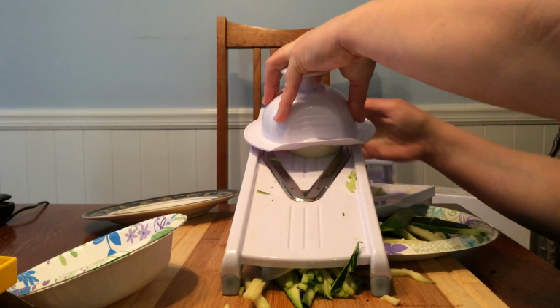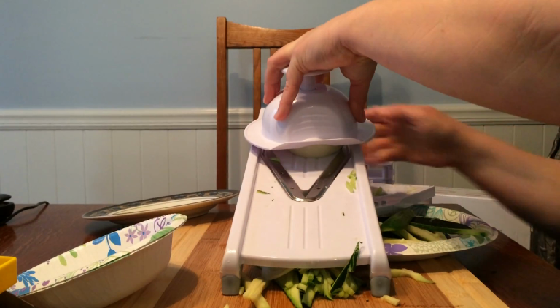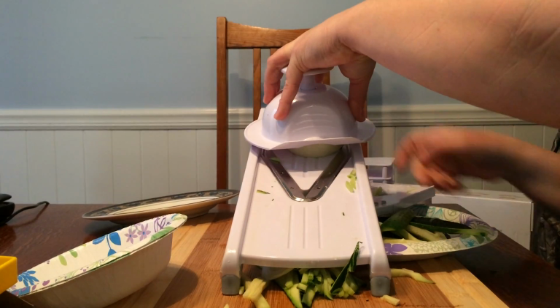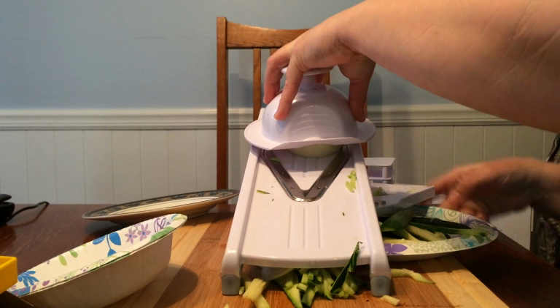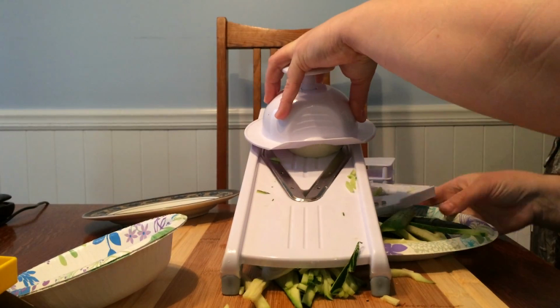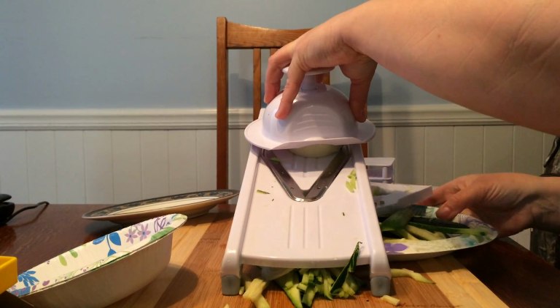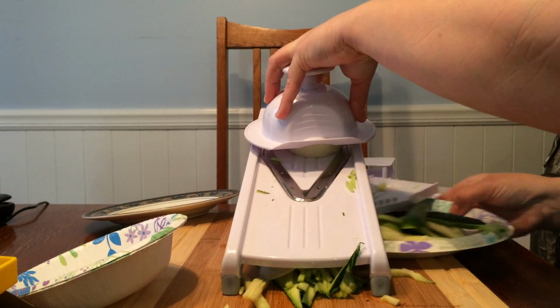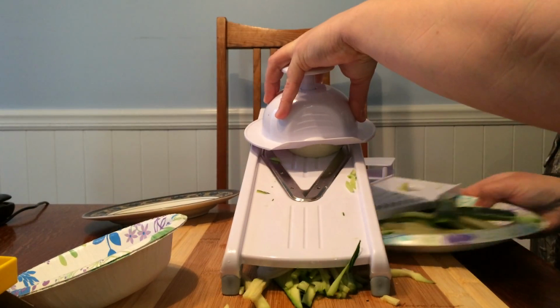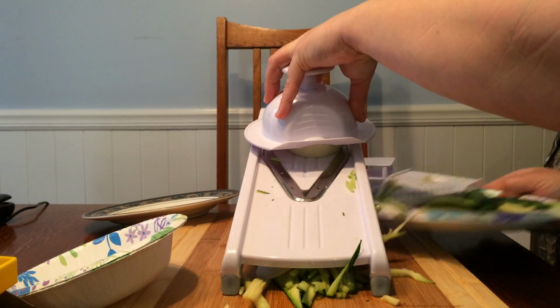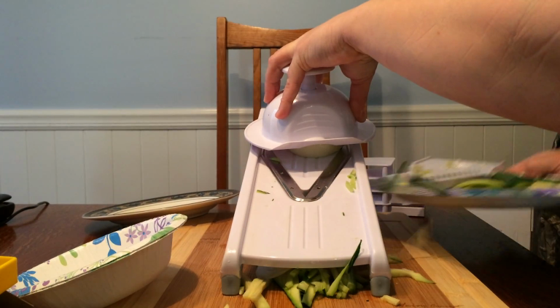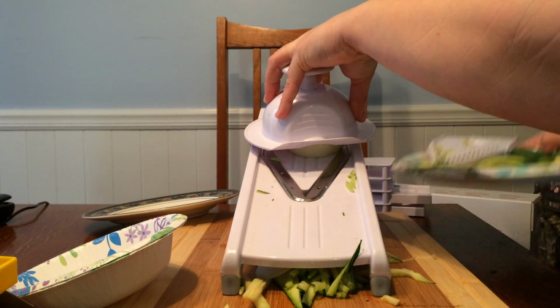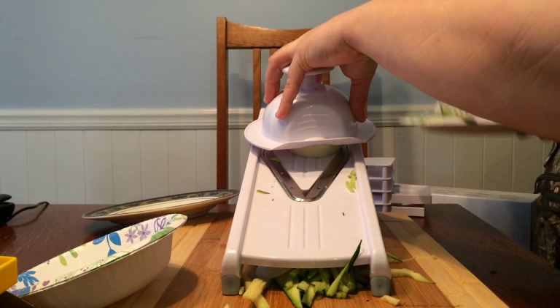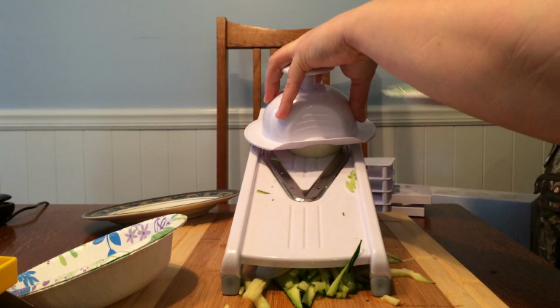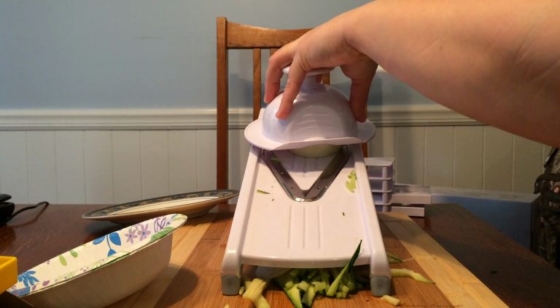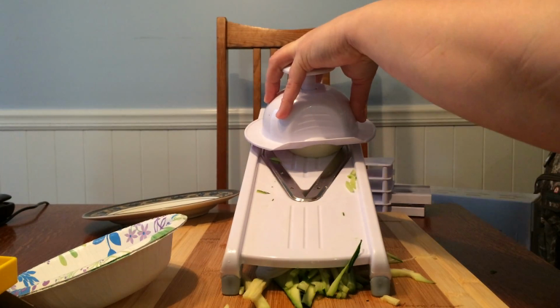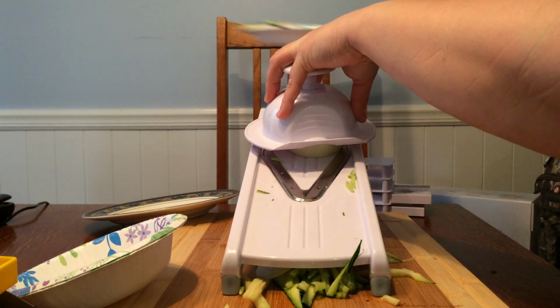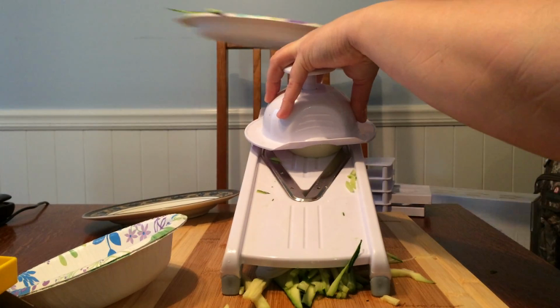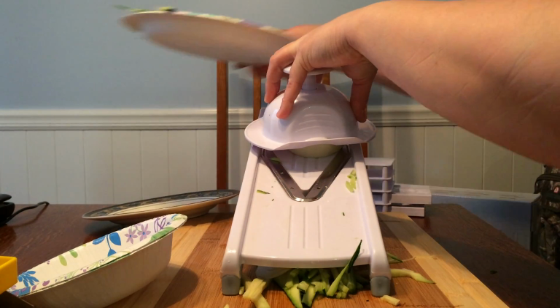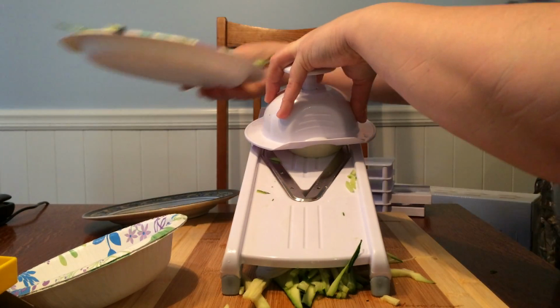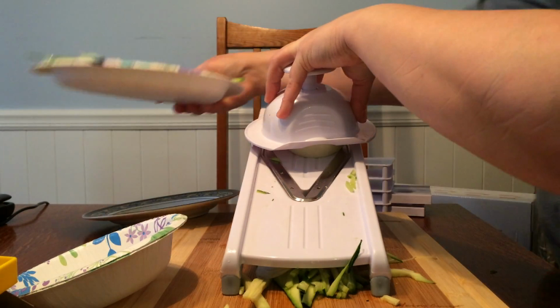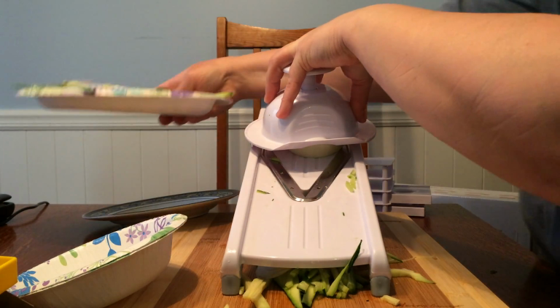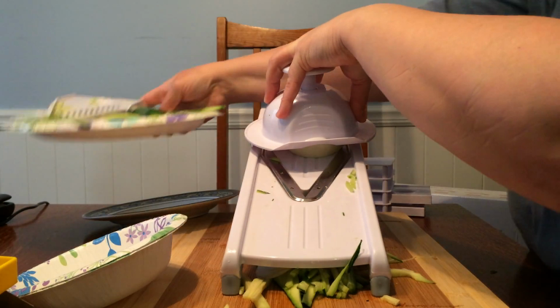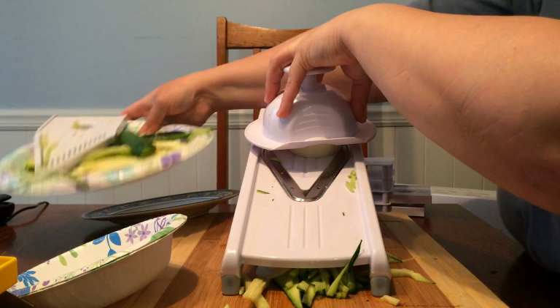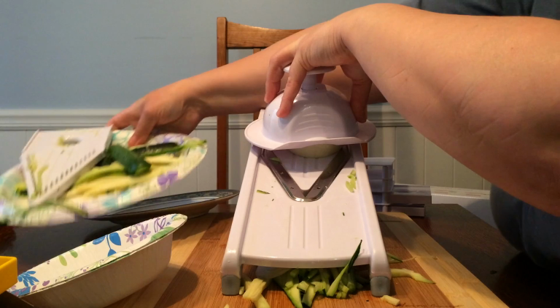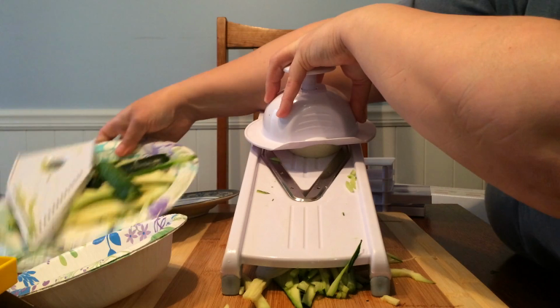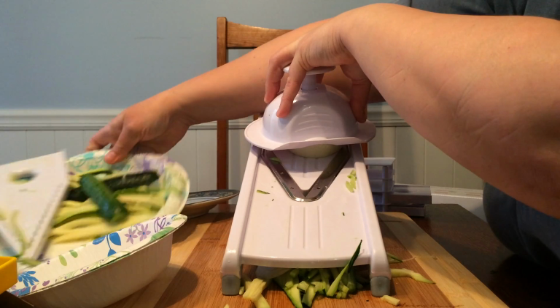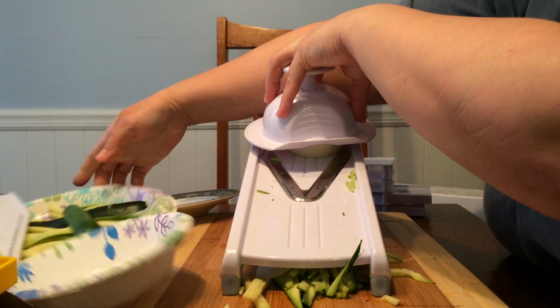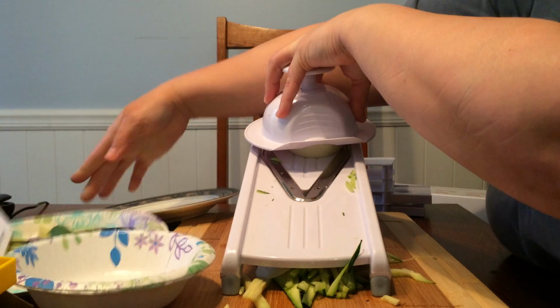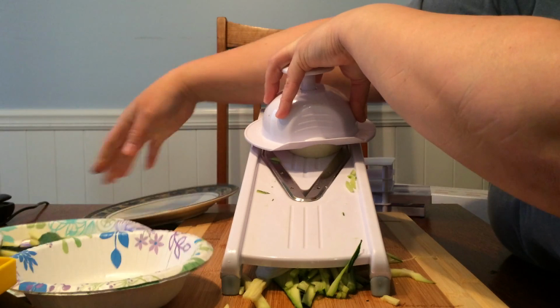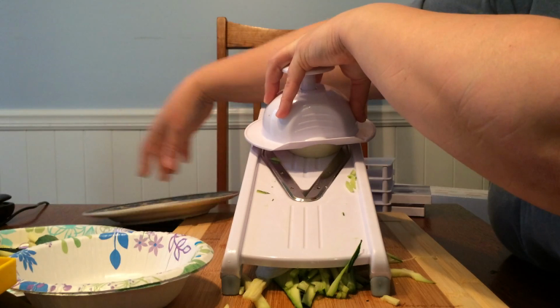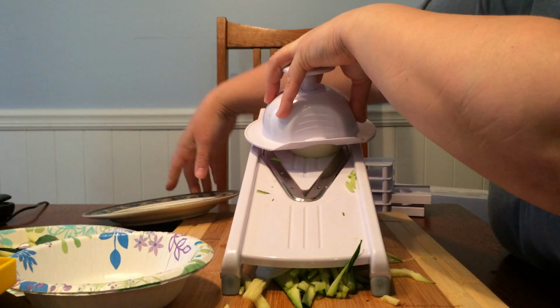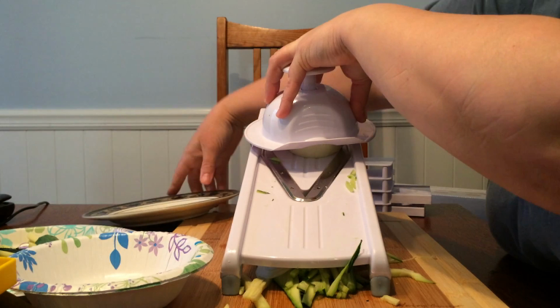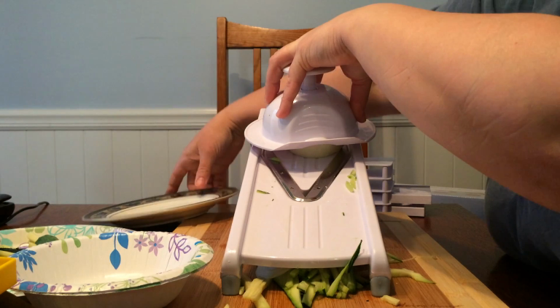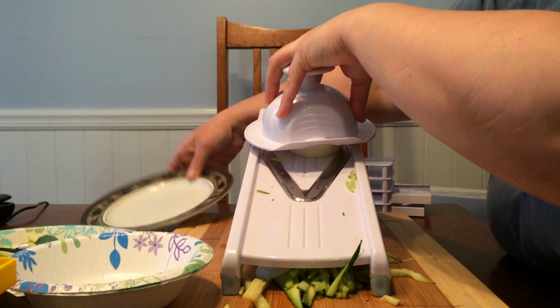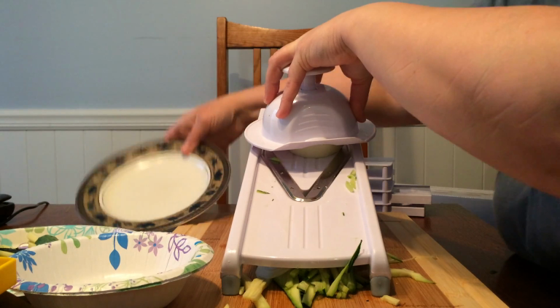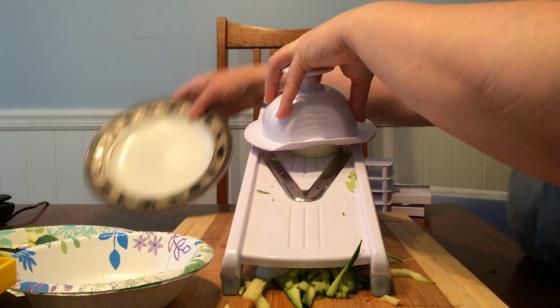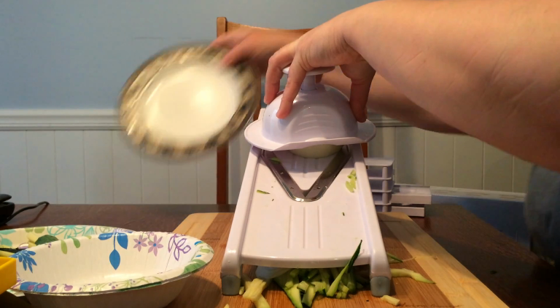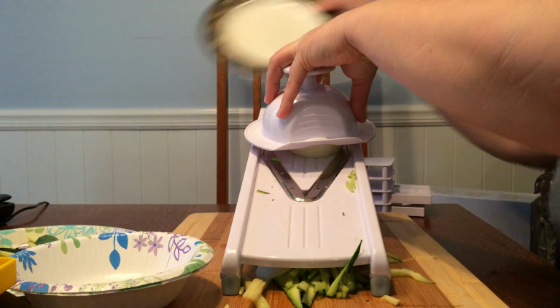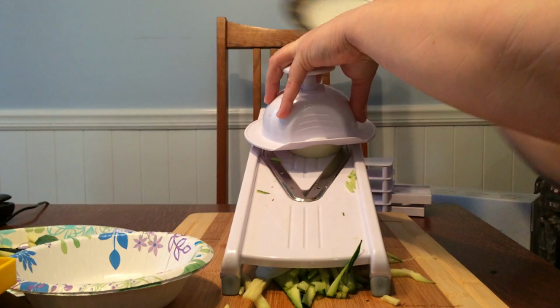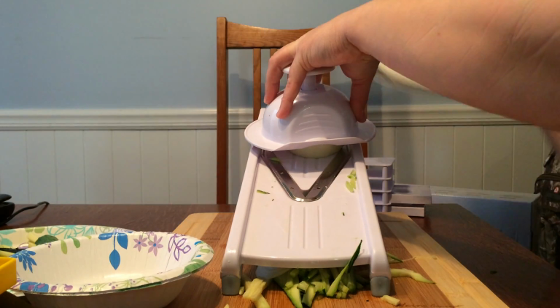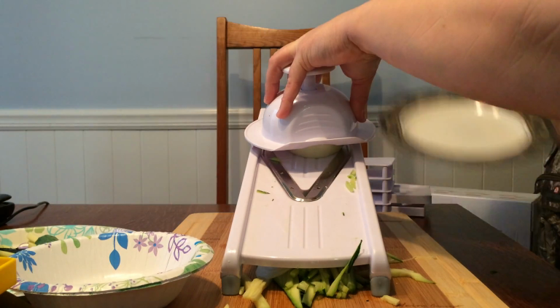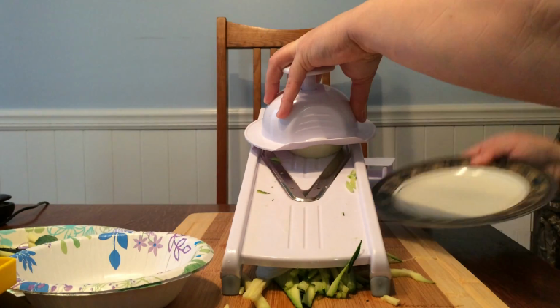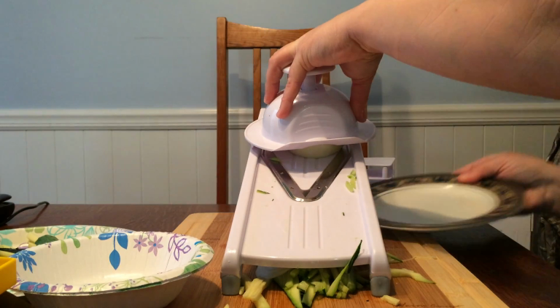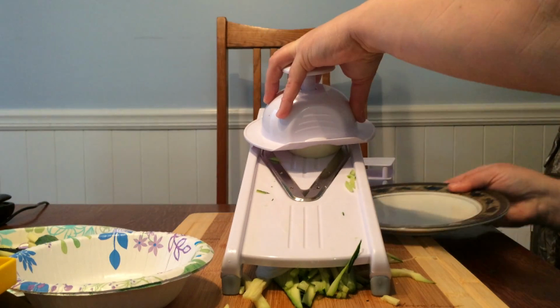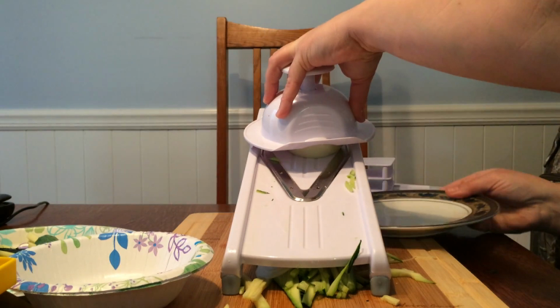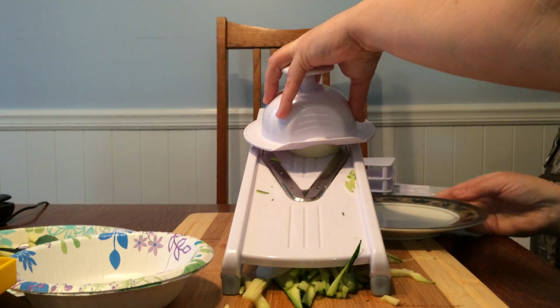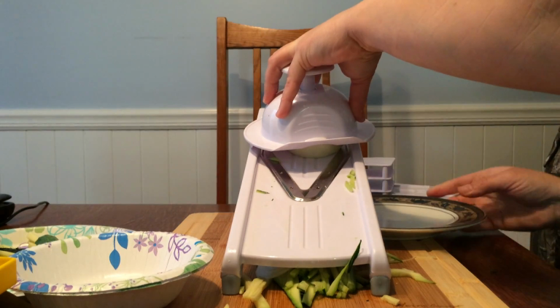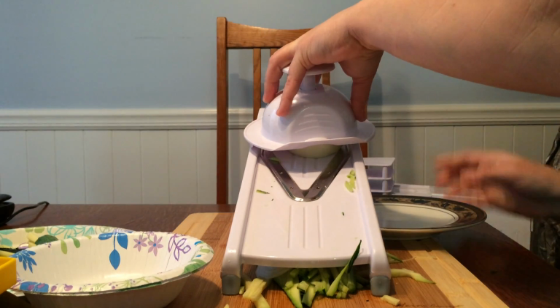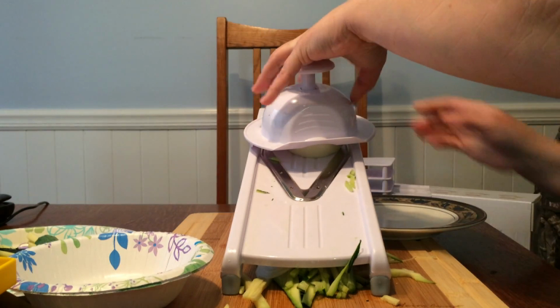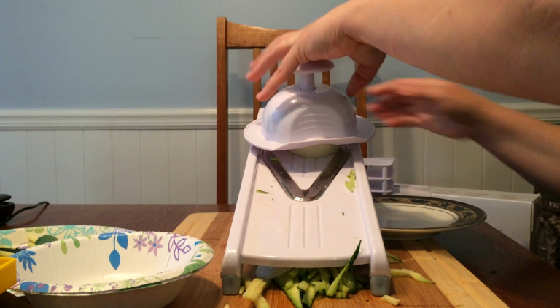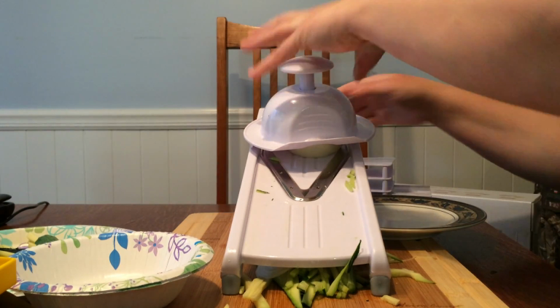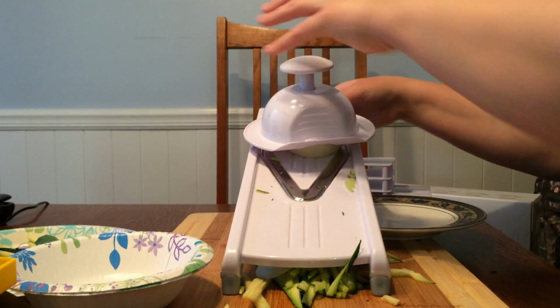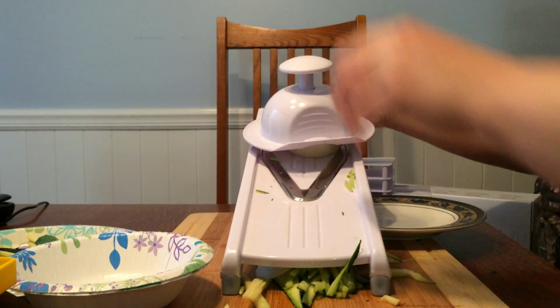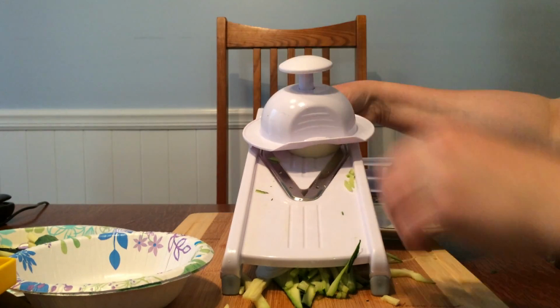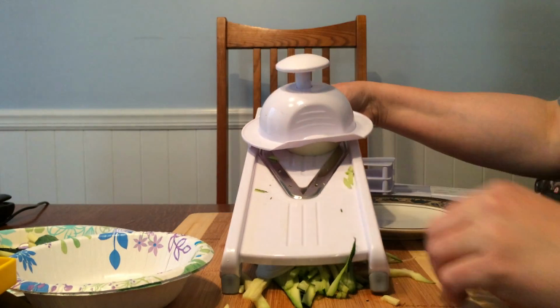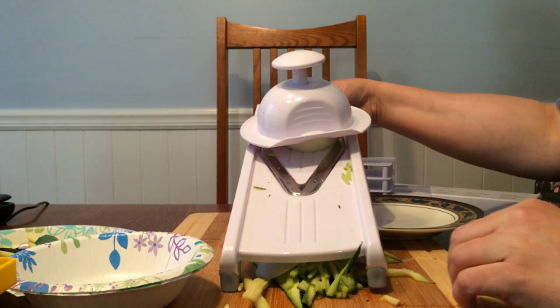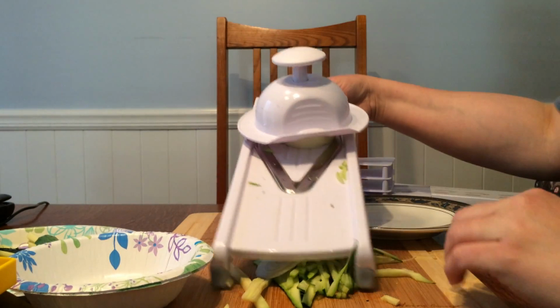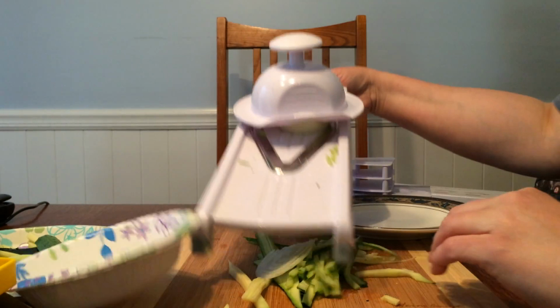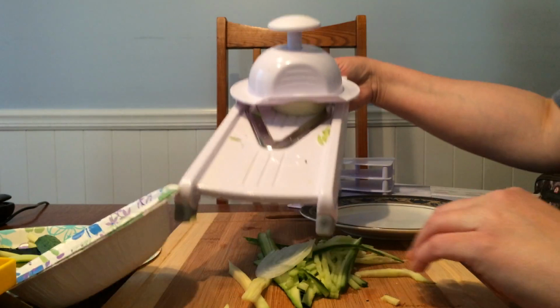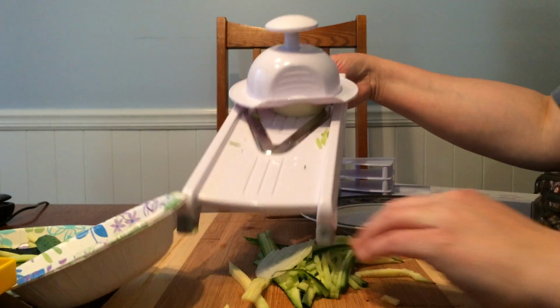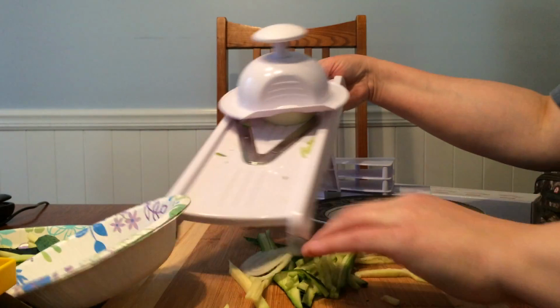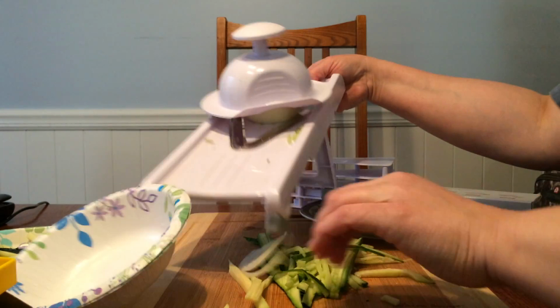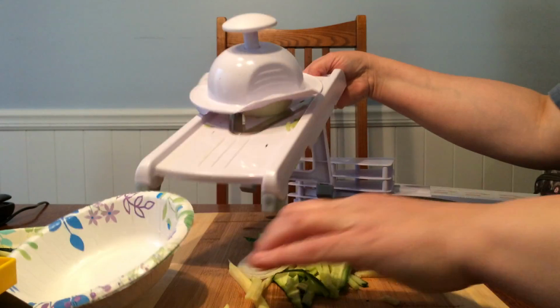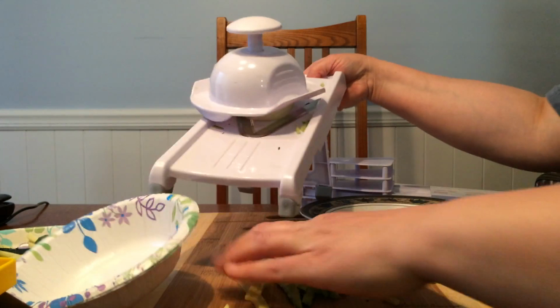I'm going to set a little plate just for the onion and clear out all these other vegetables.